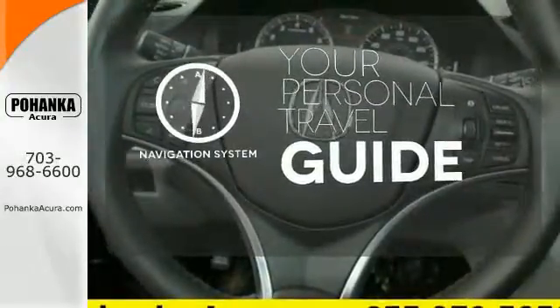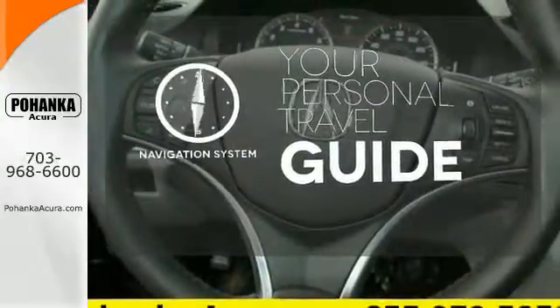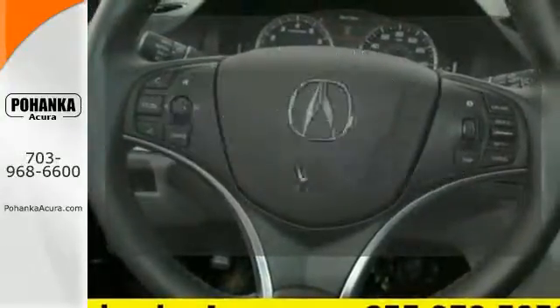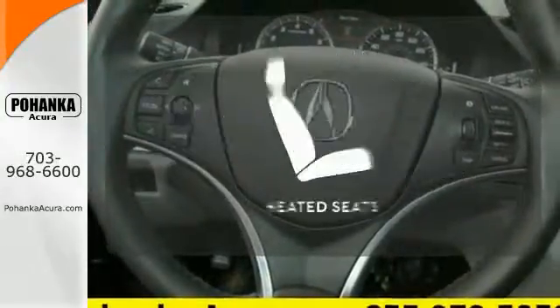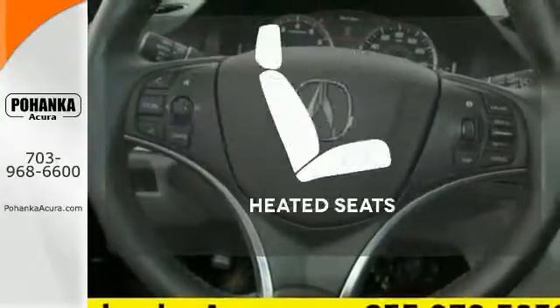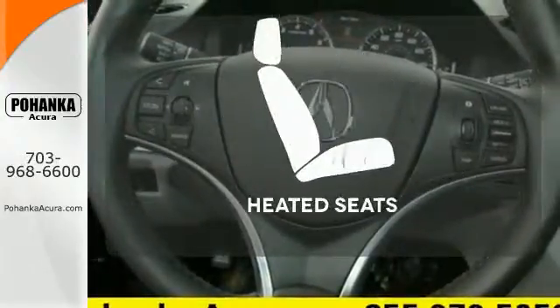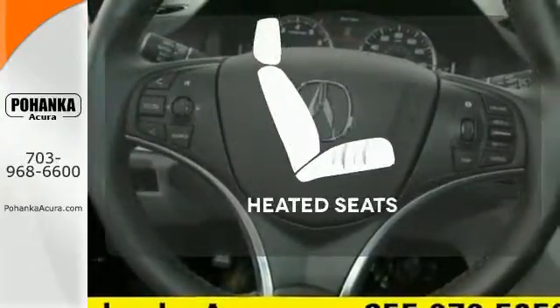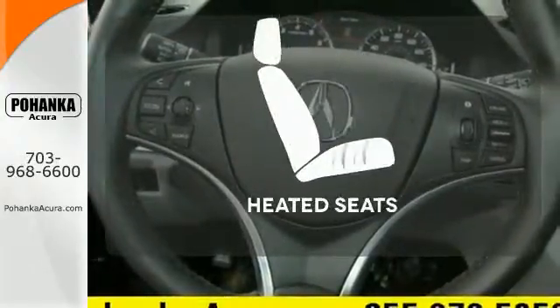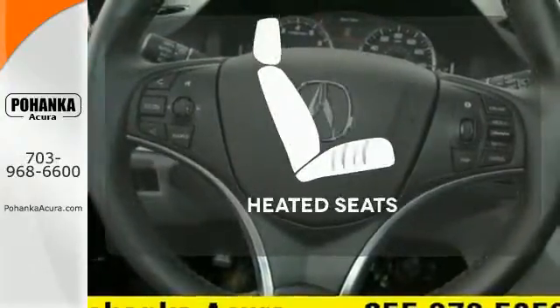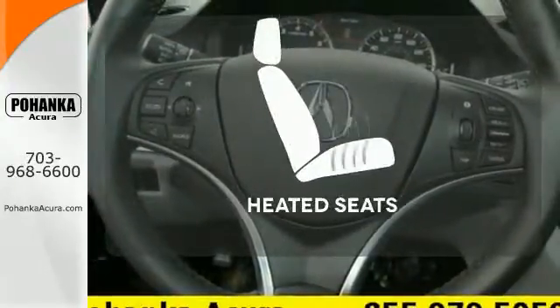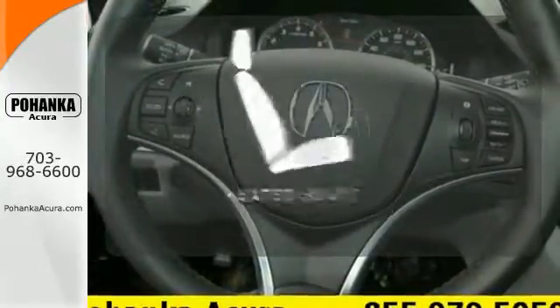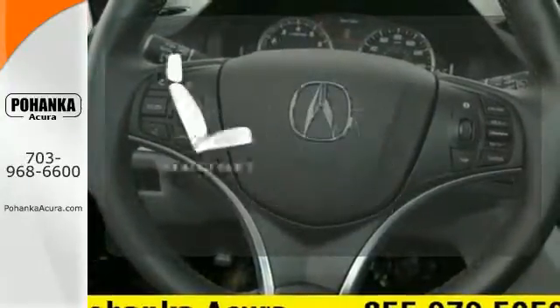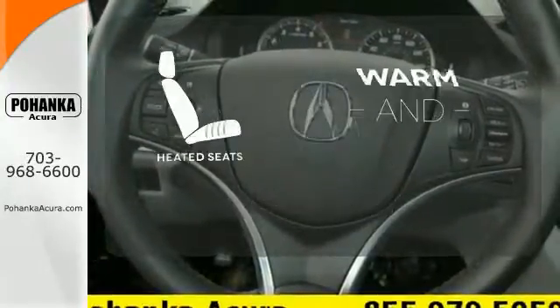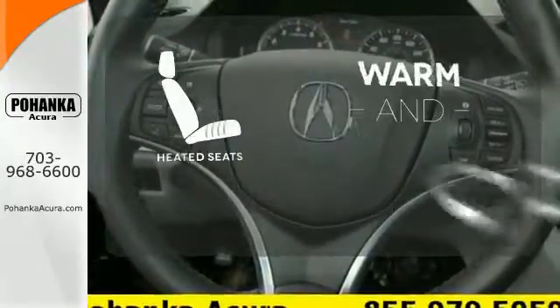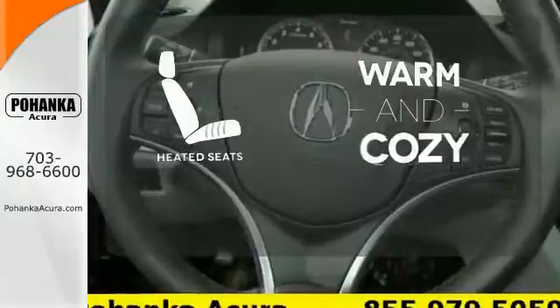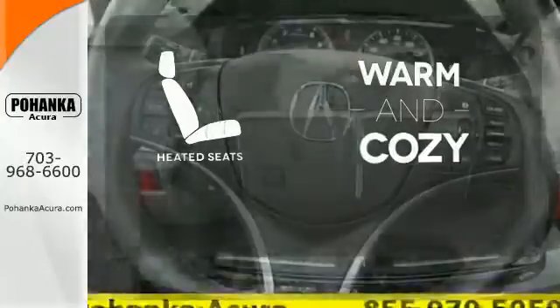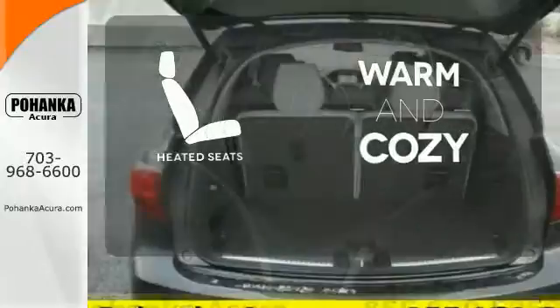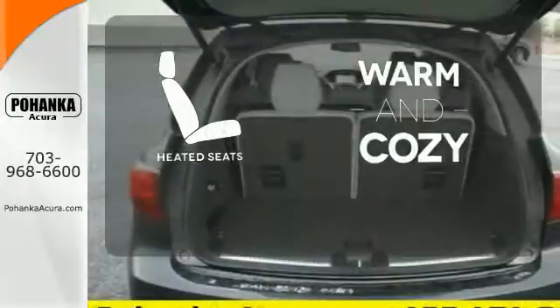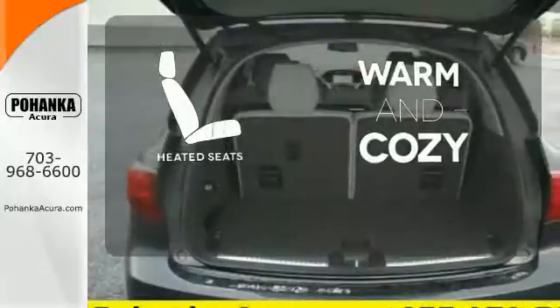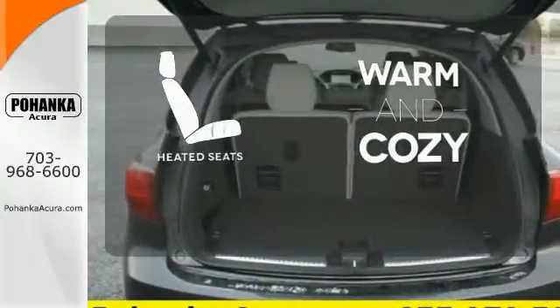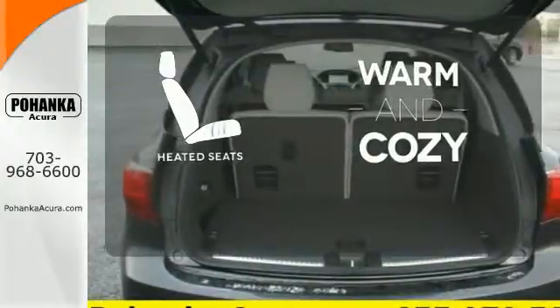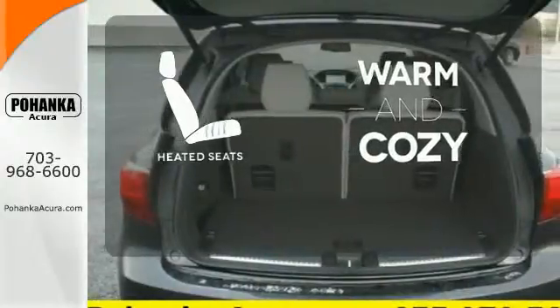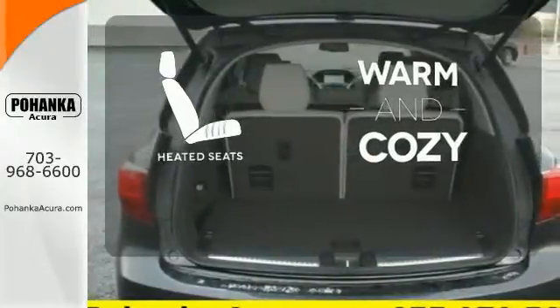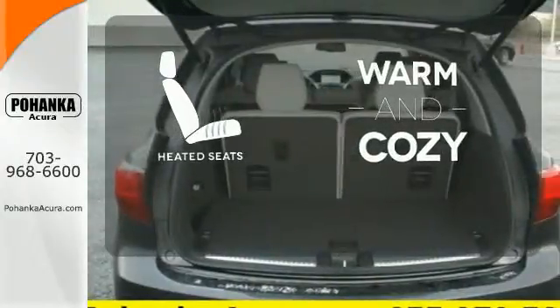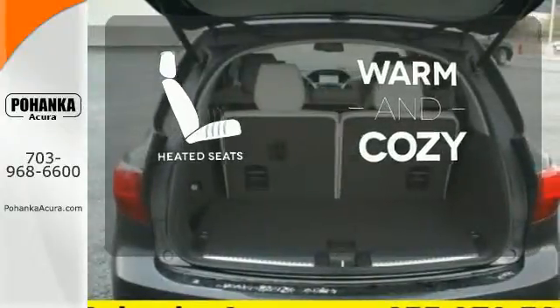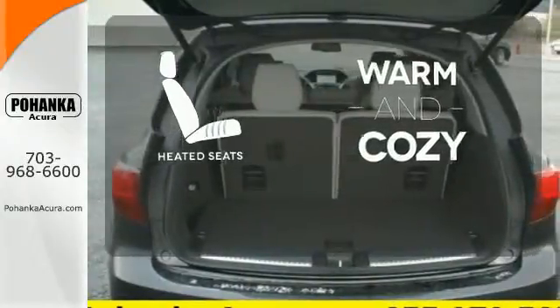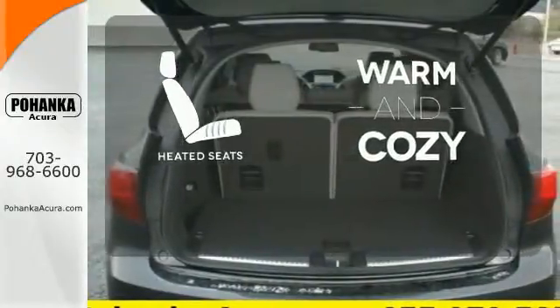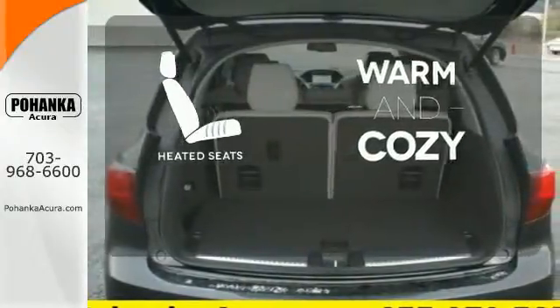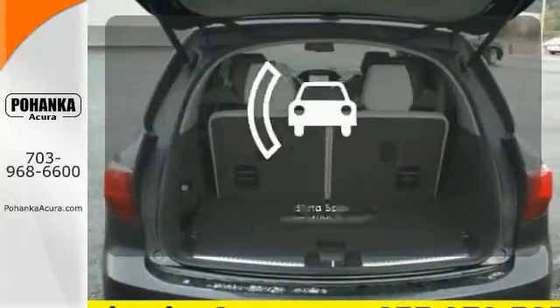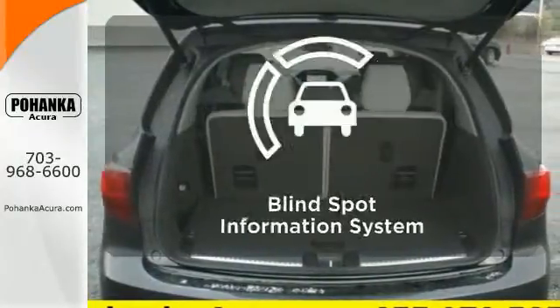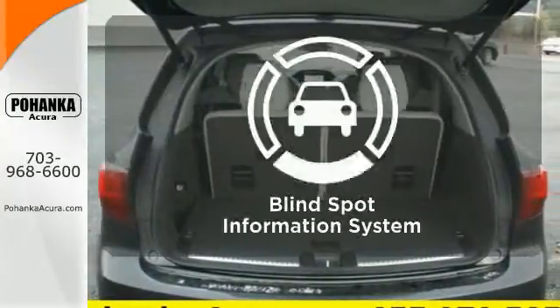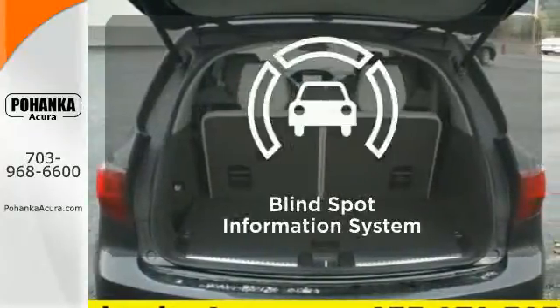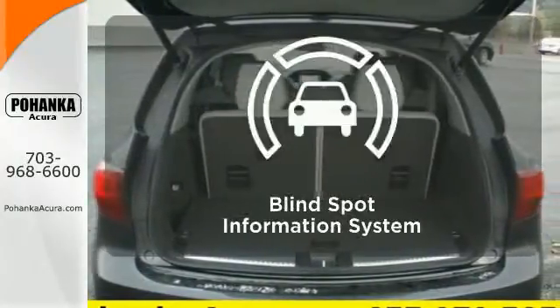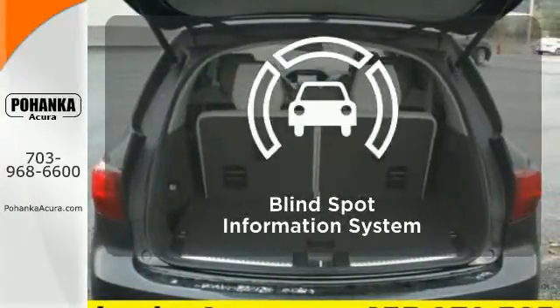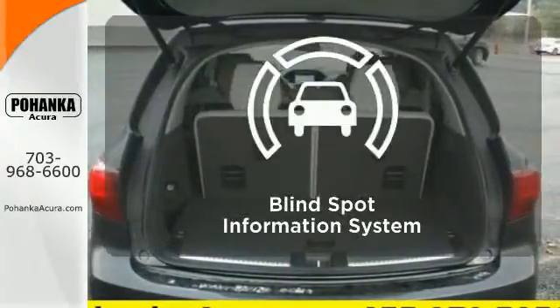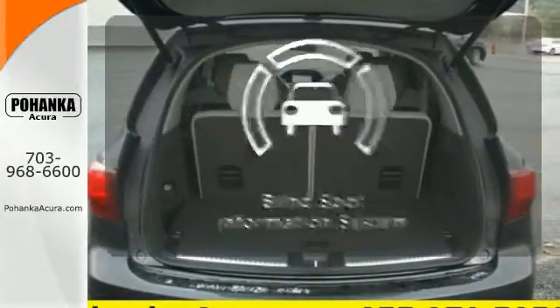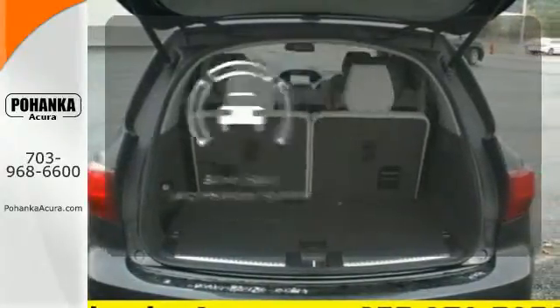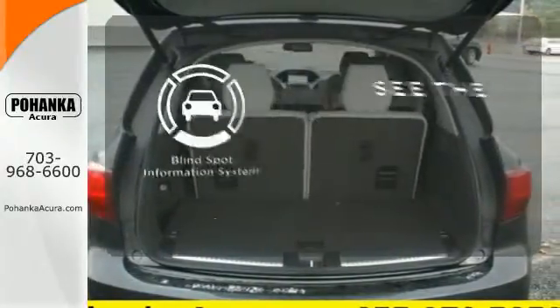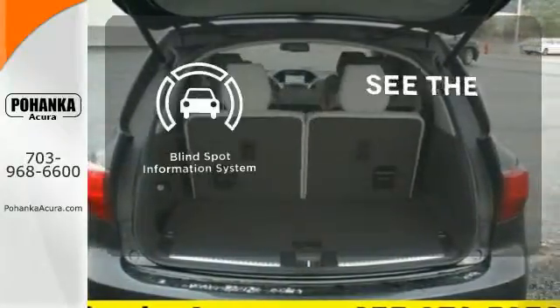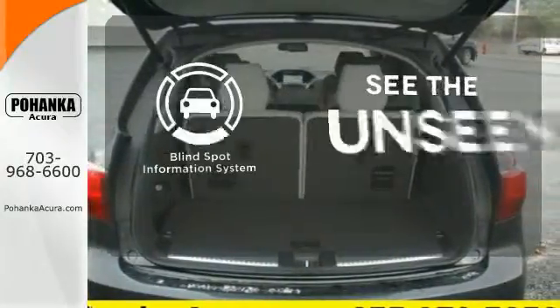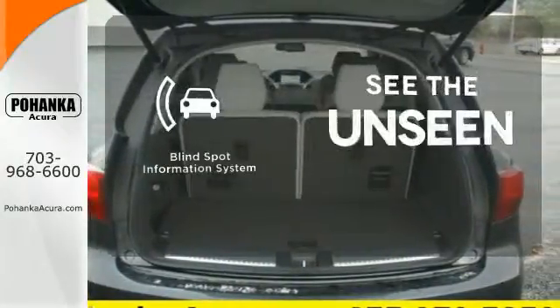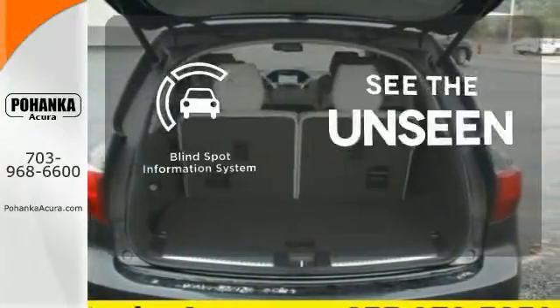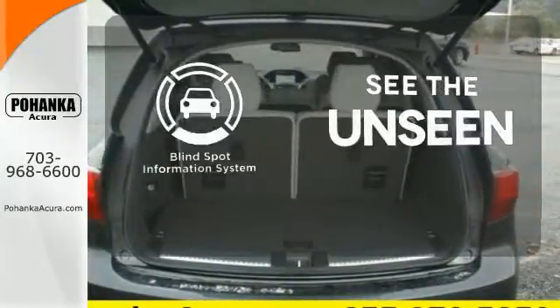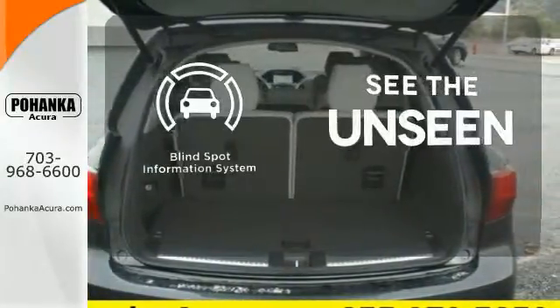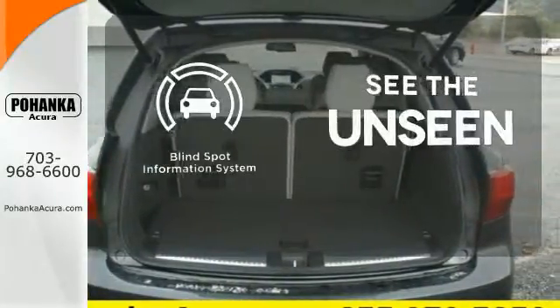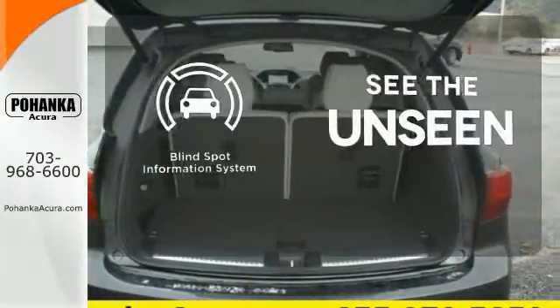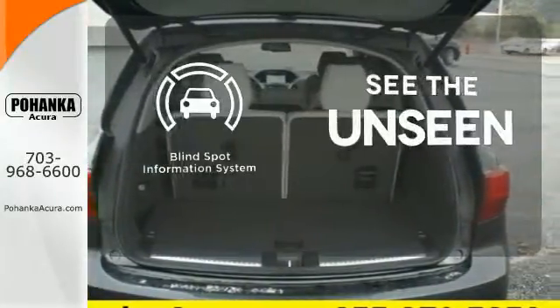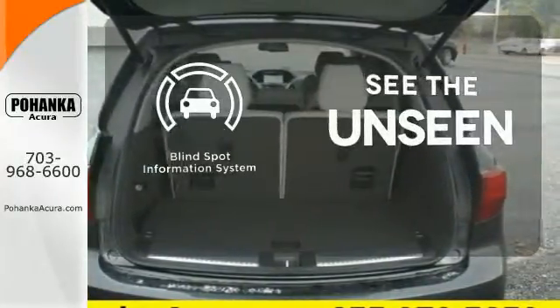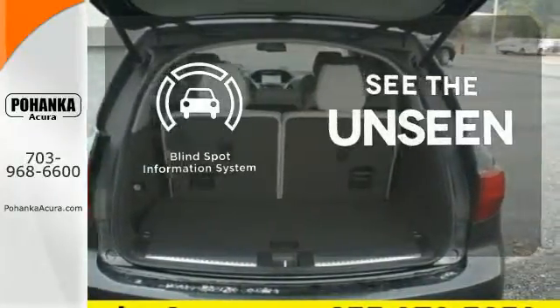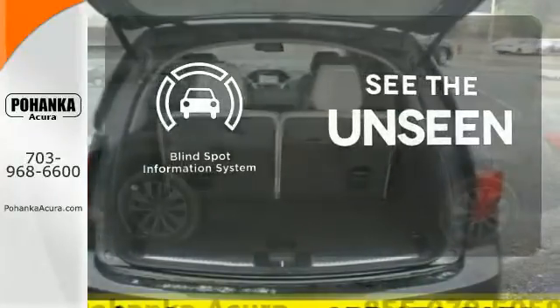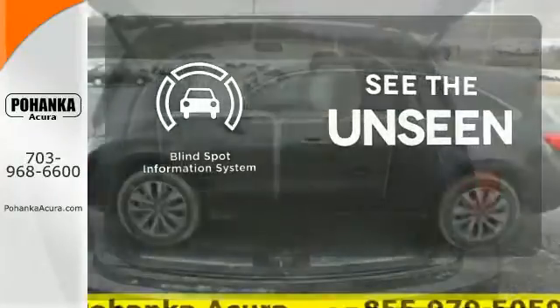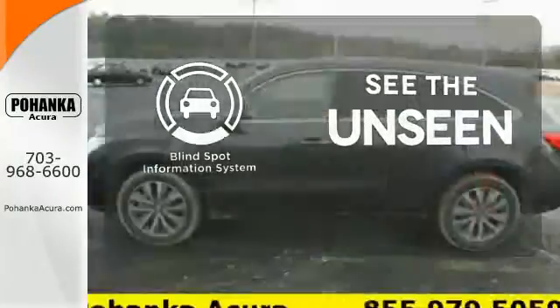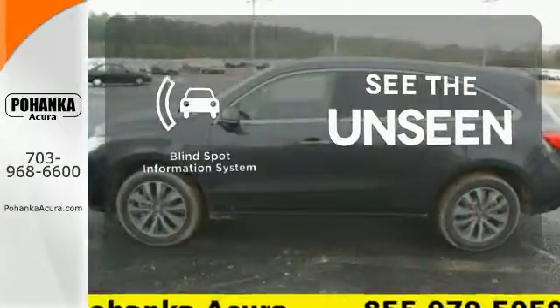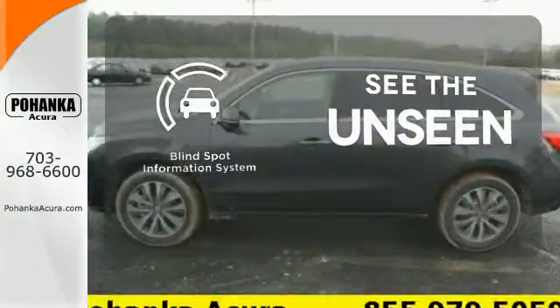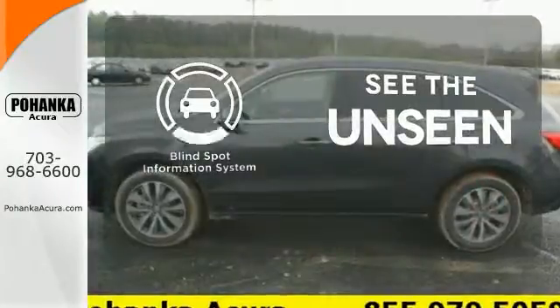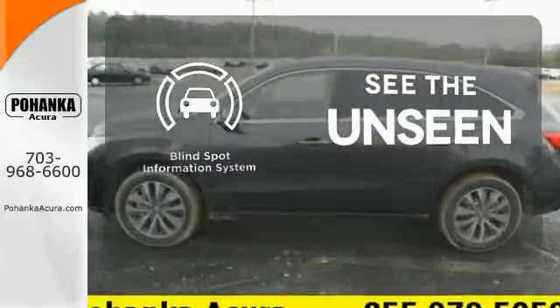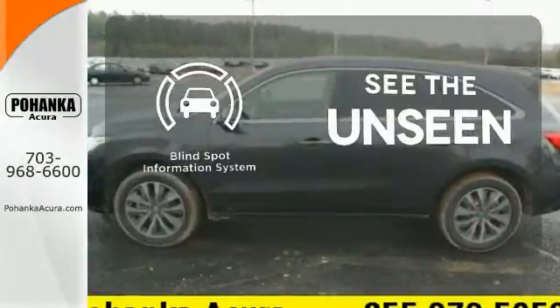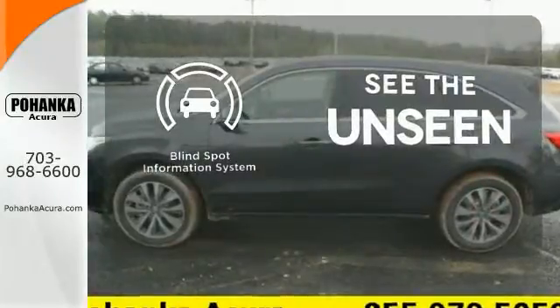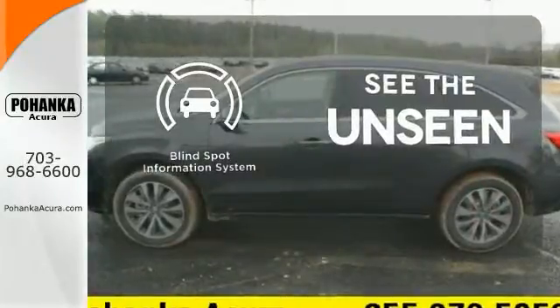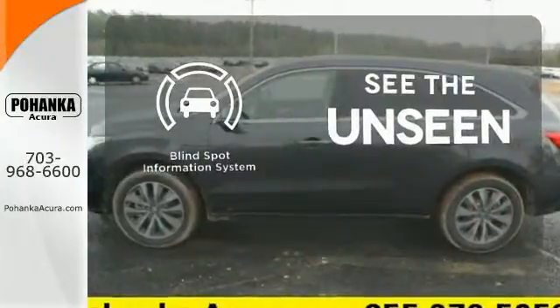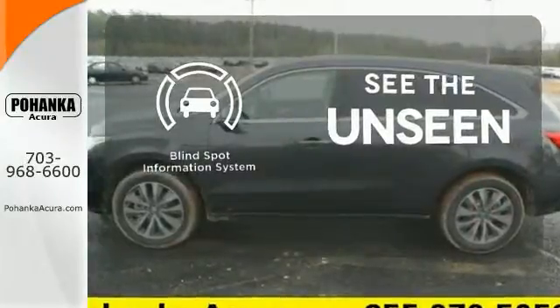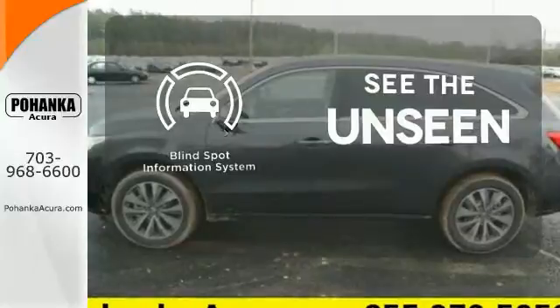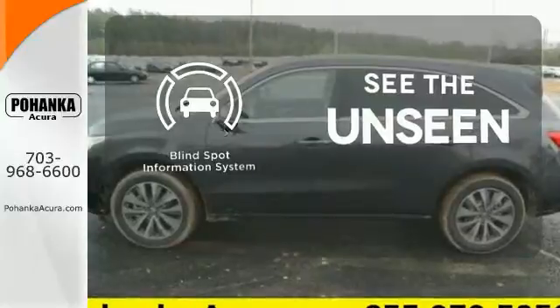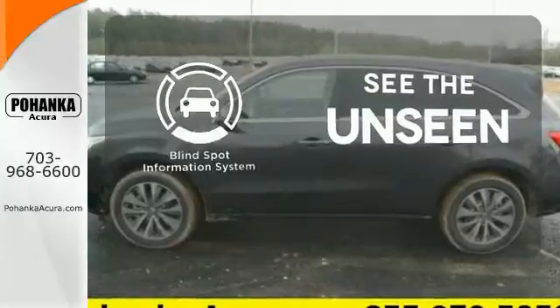Wrap yourself in the comfort of heated seats. Negotiating traffic has never been easier, thanks to the blind spot indicator.